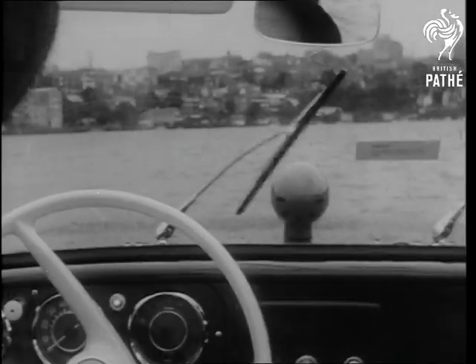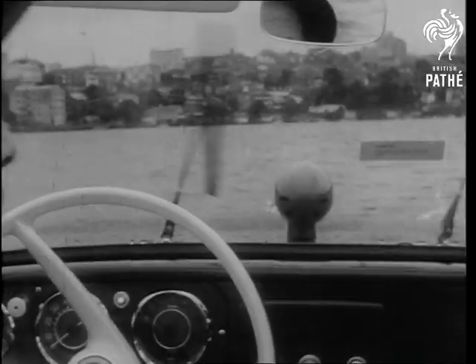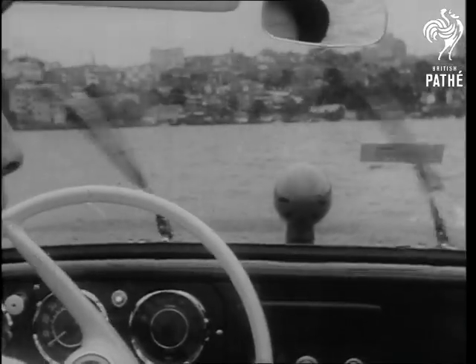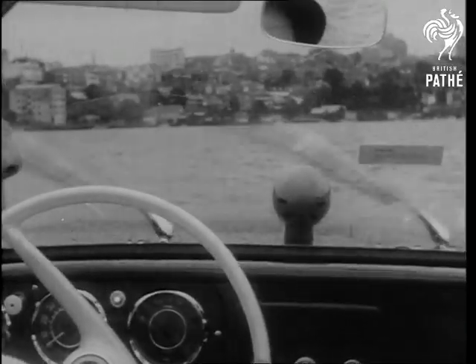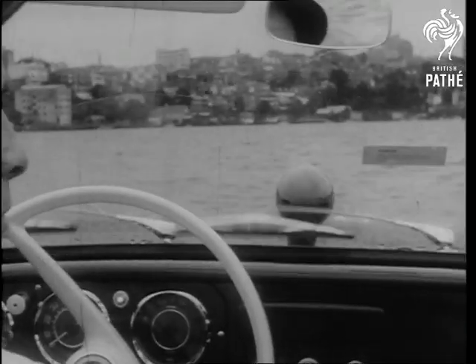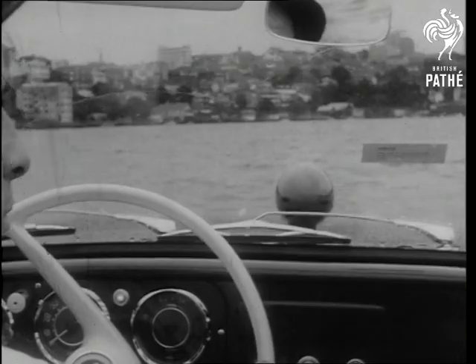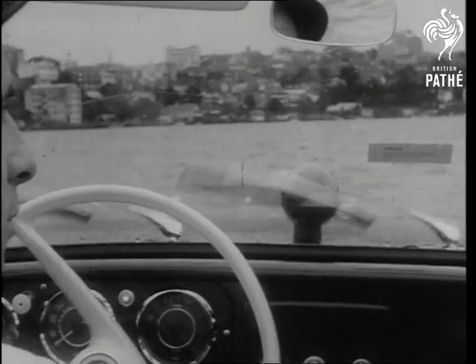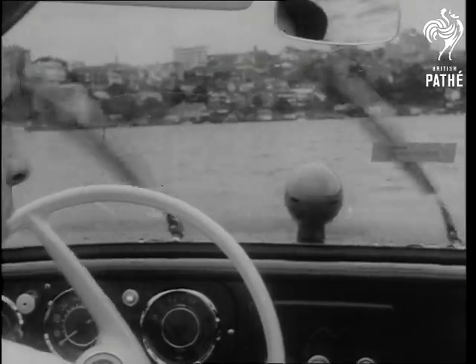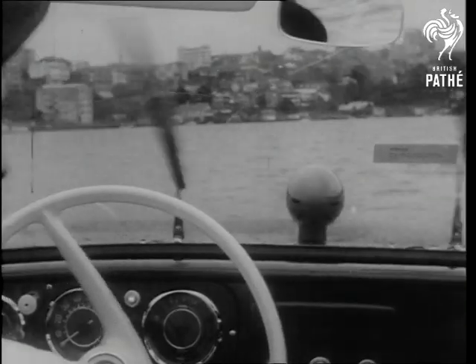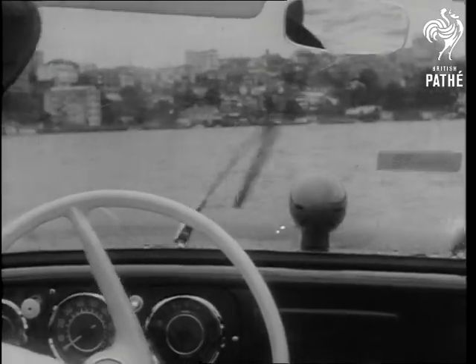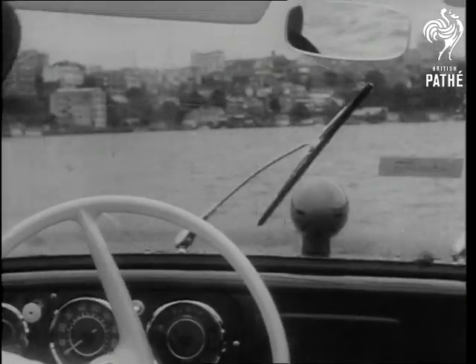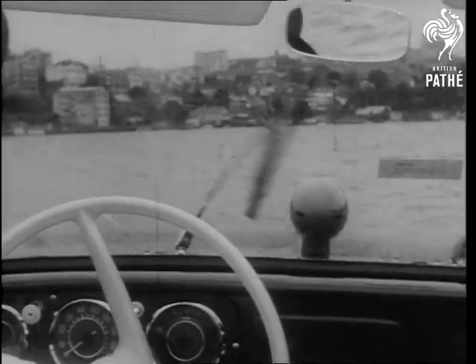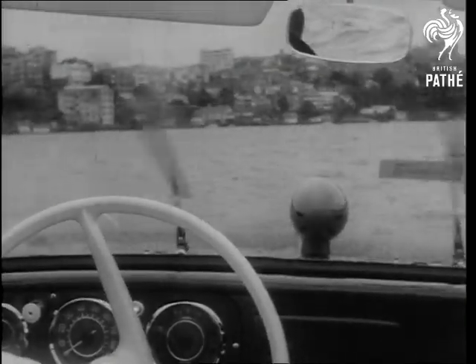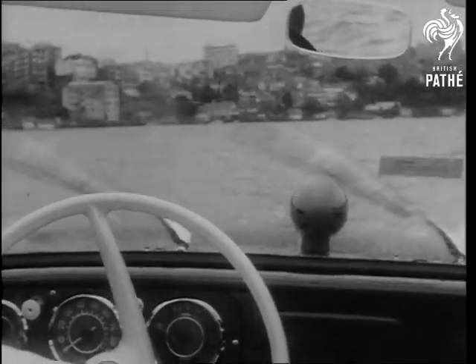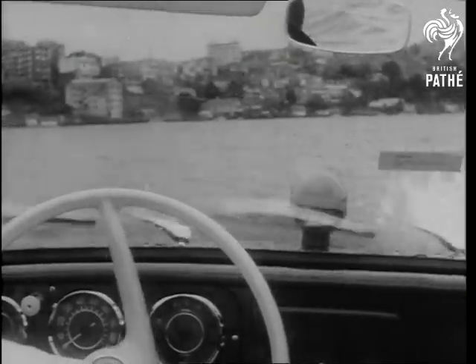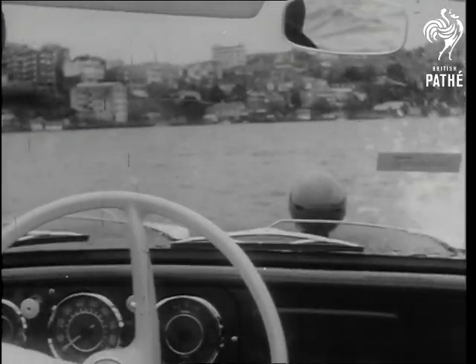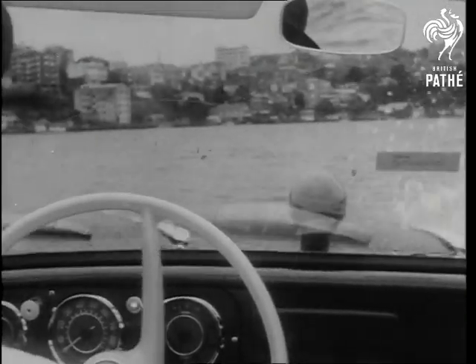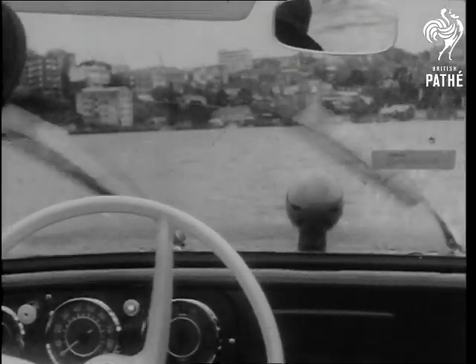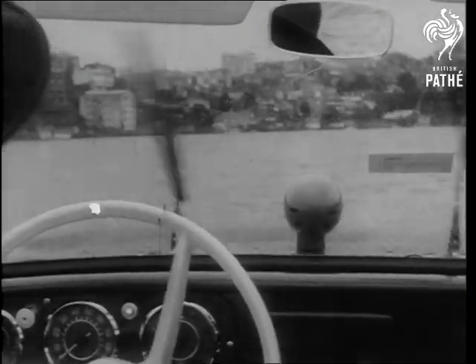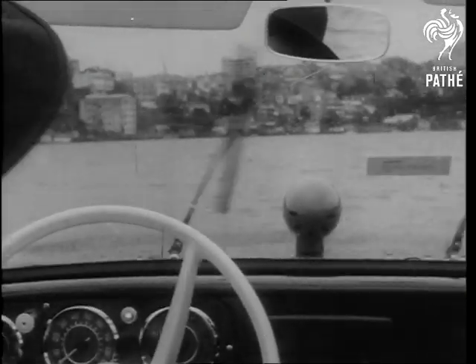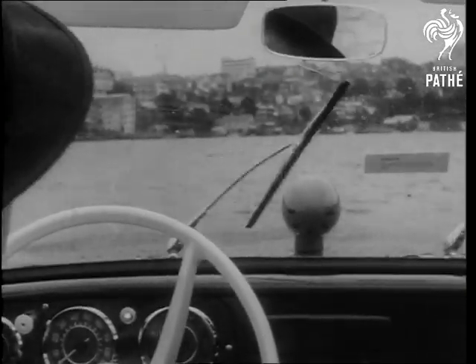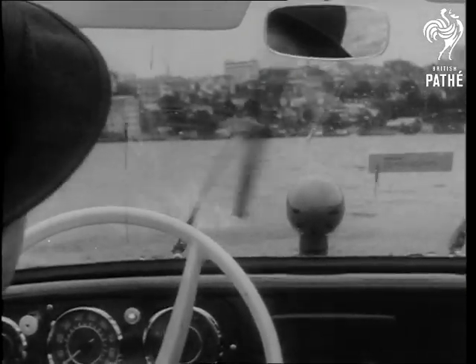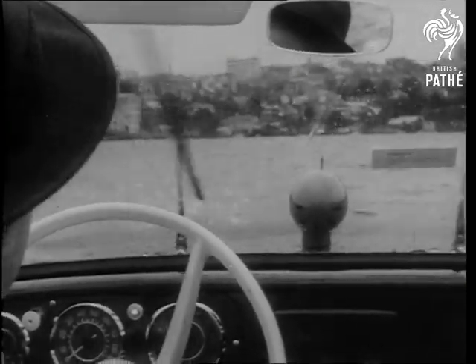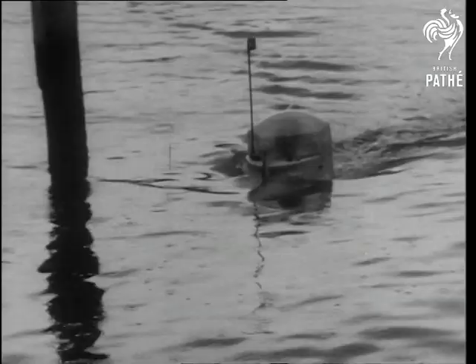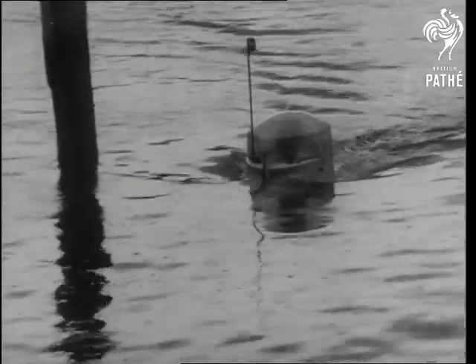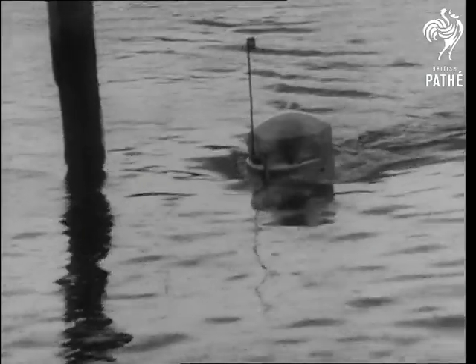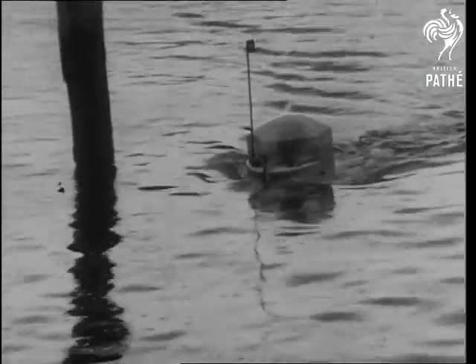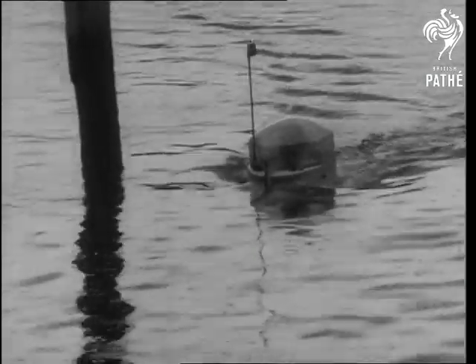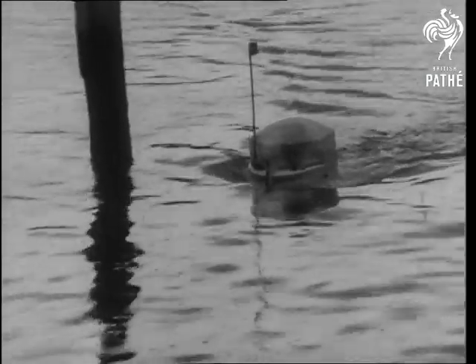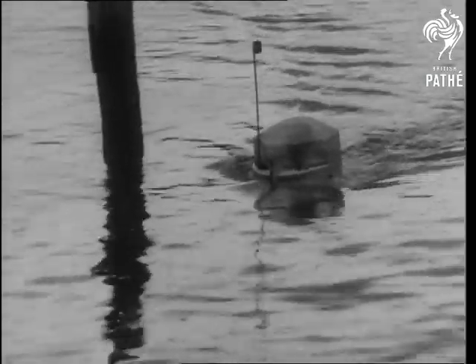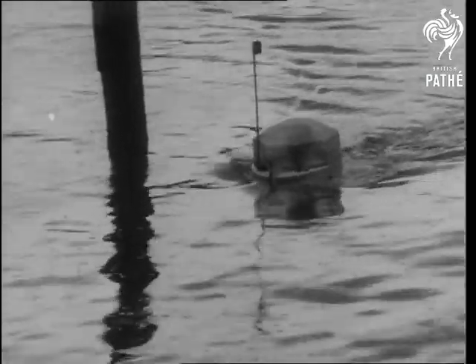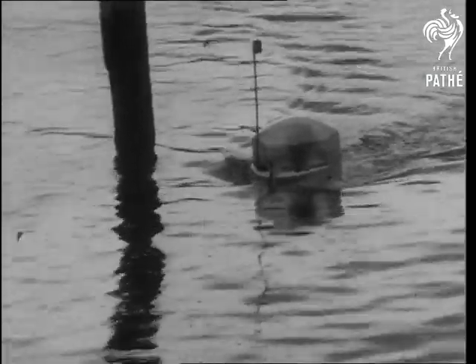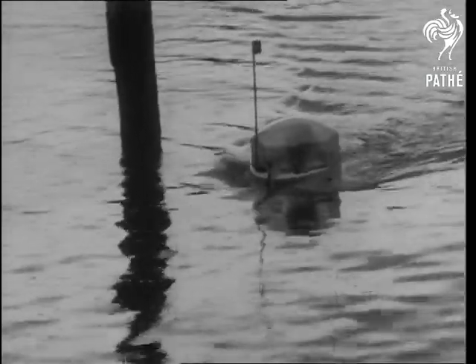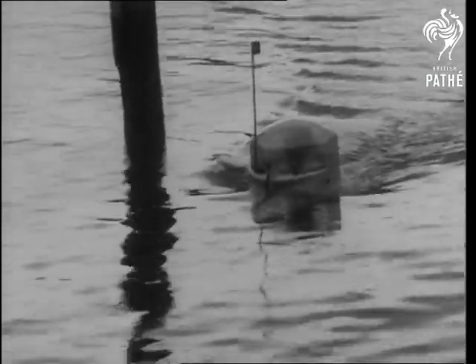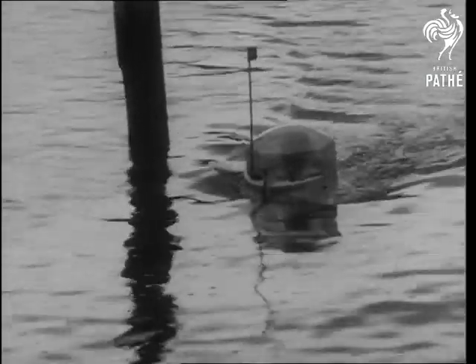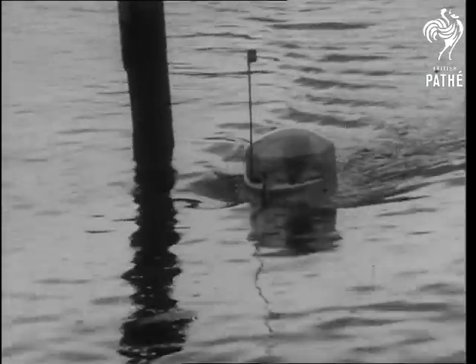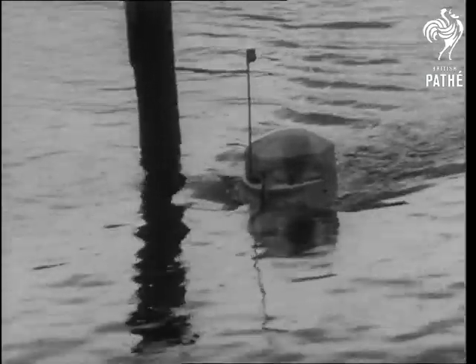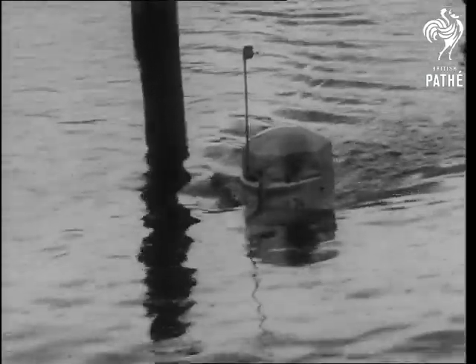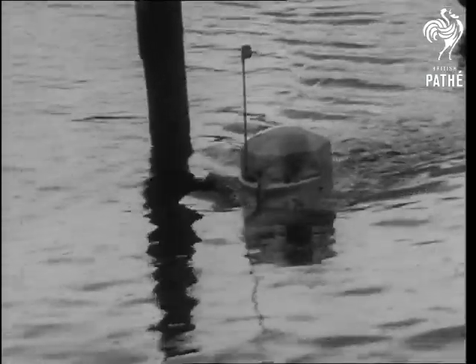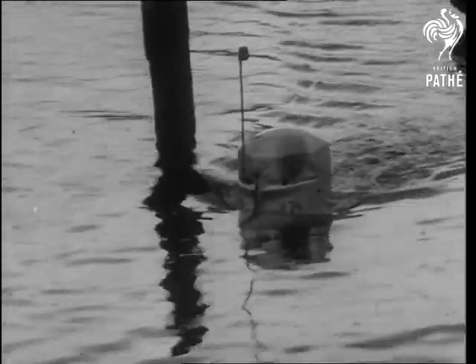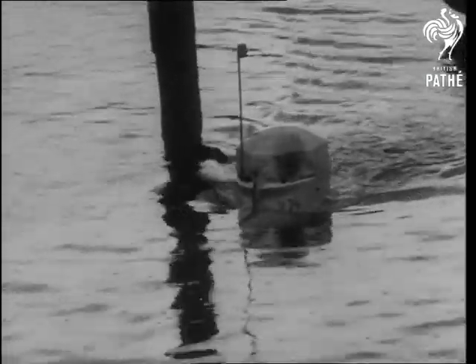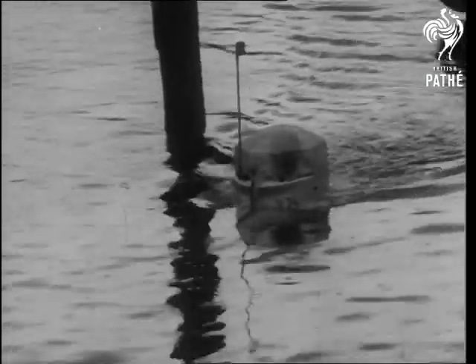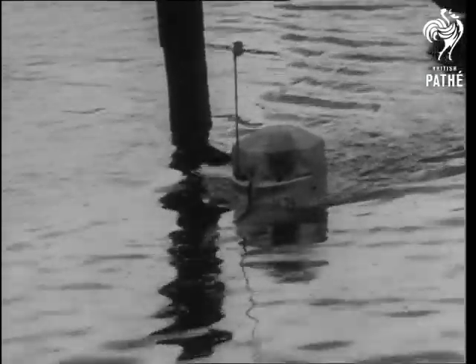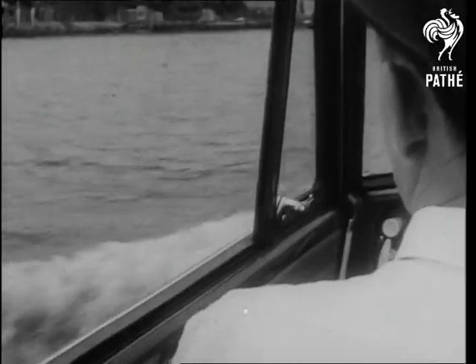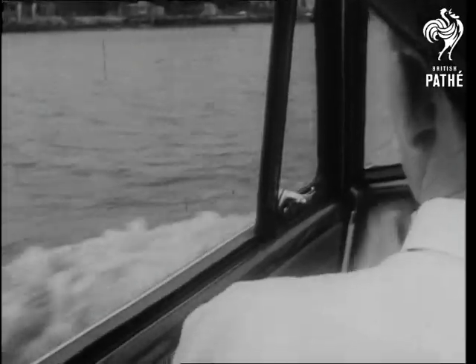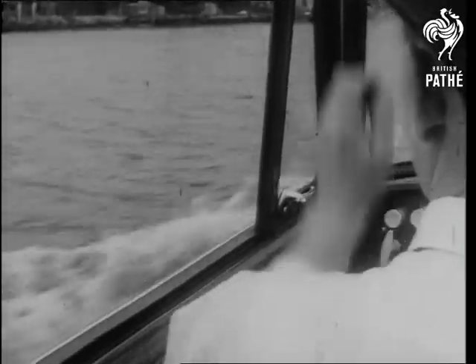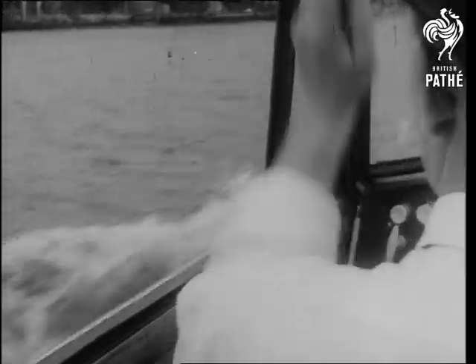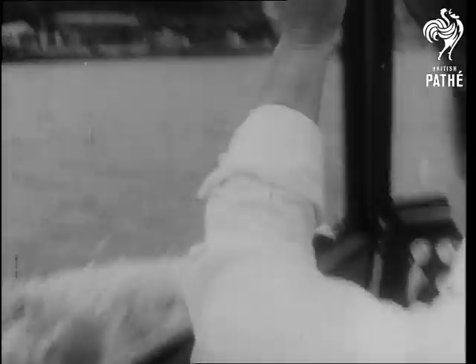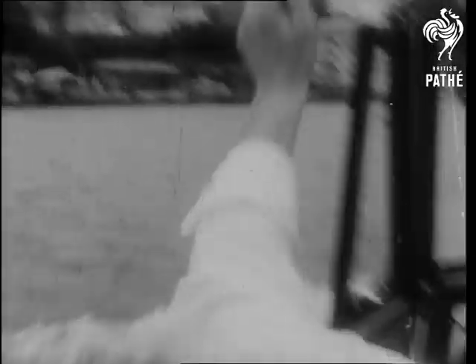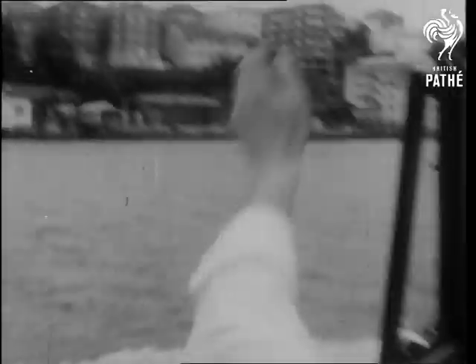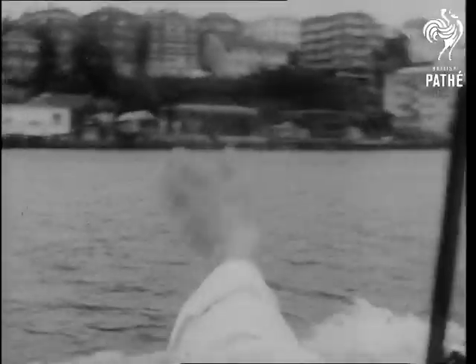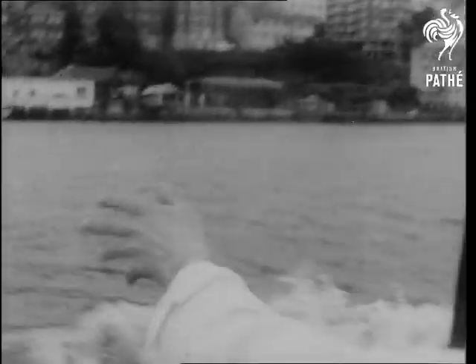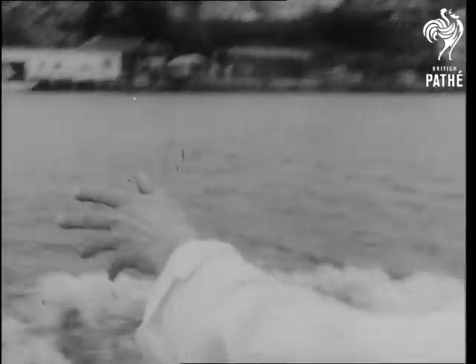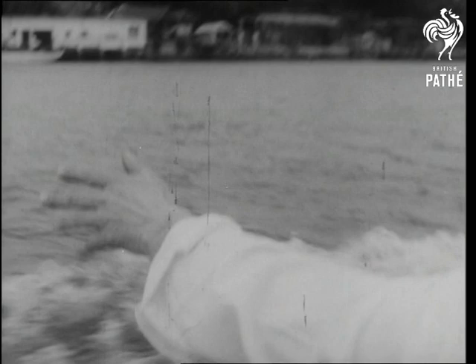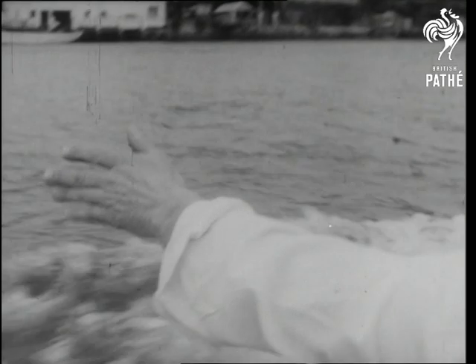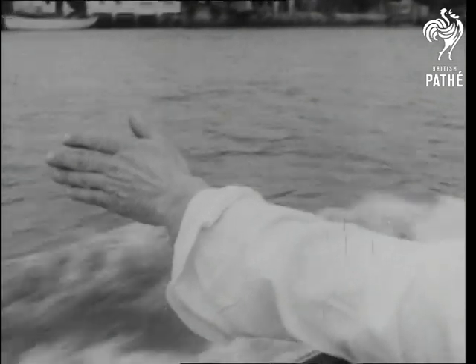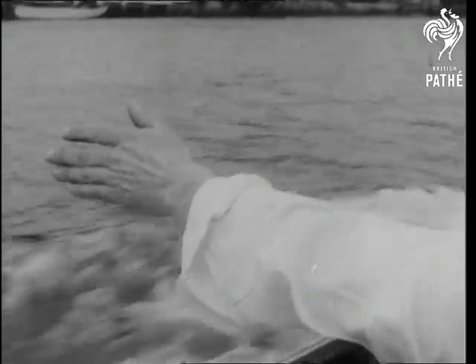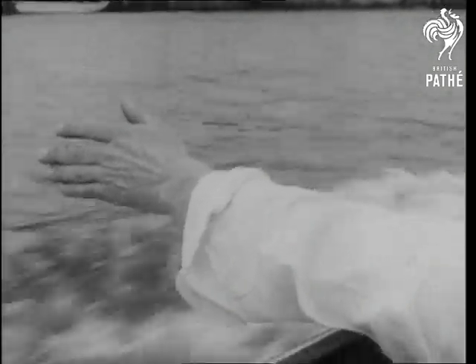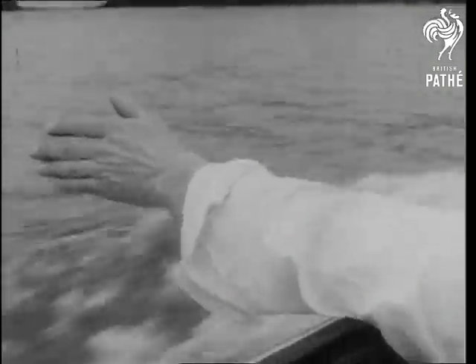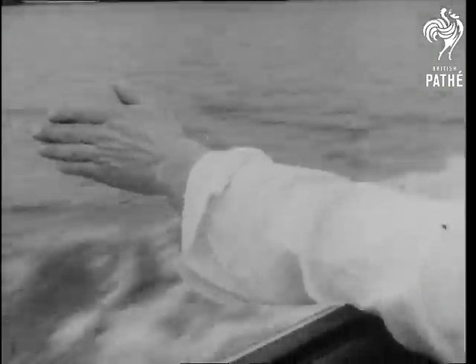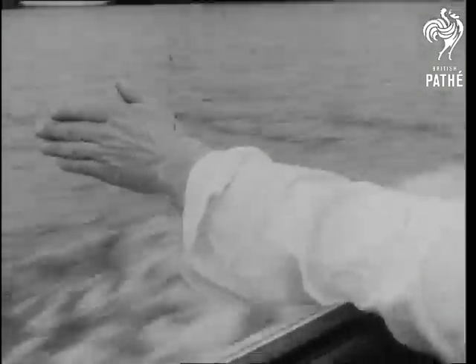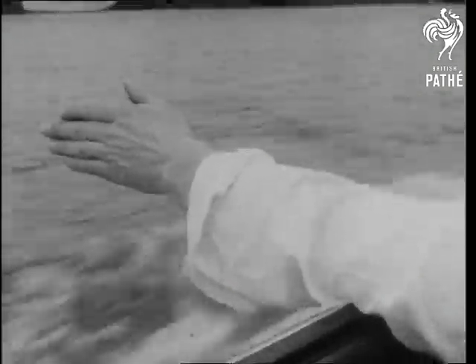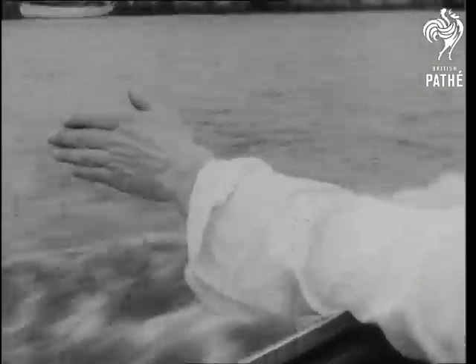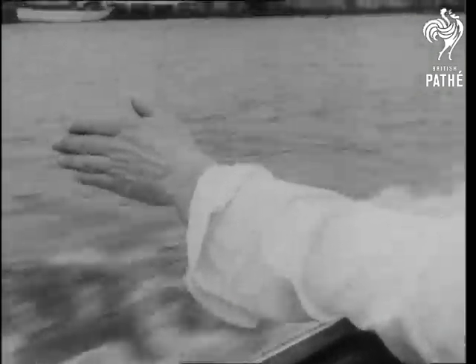A rough road — sorry, water — brings the wipers into action. A mini-sub investigates the strange new craft.